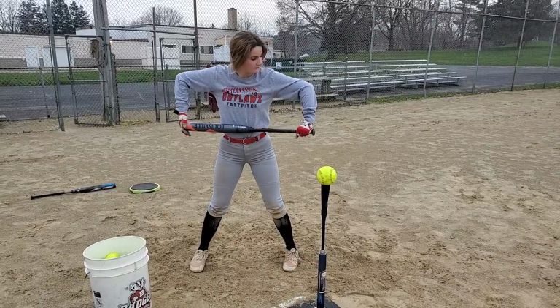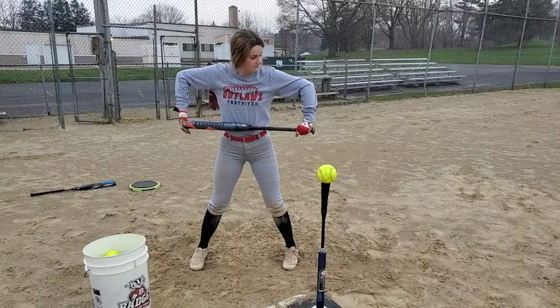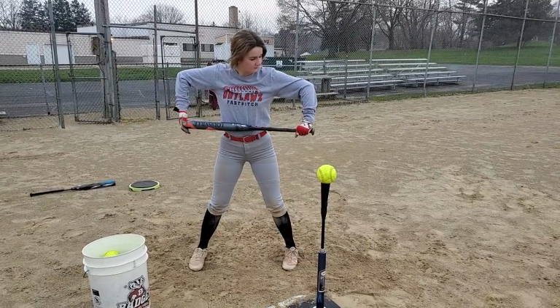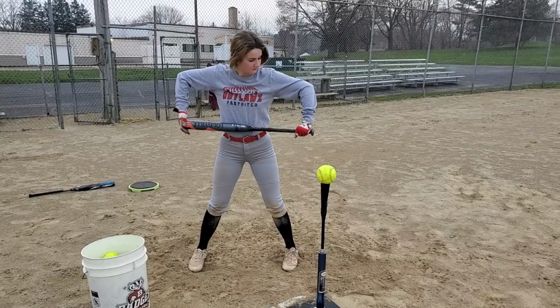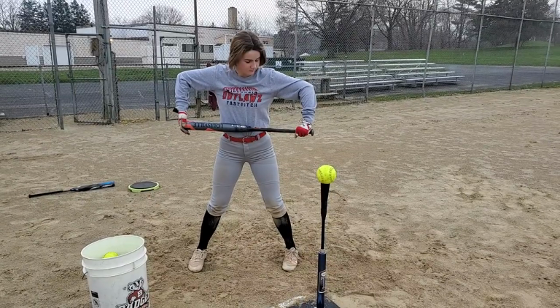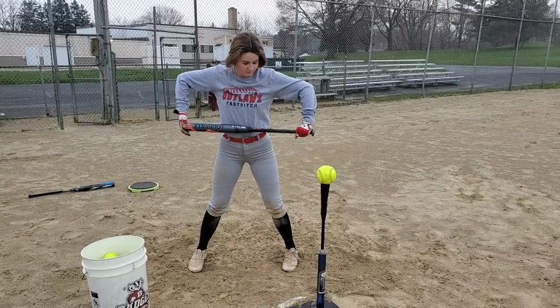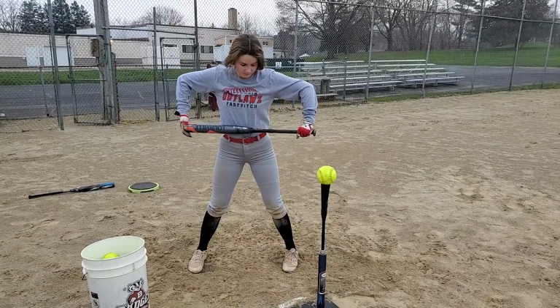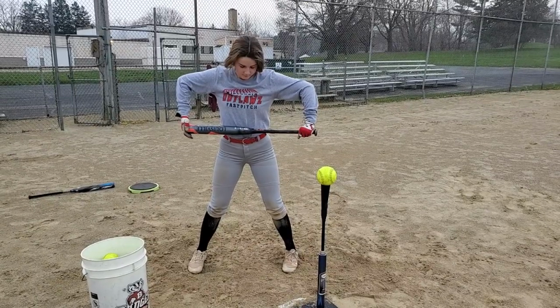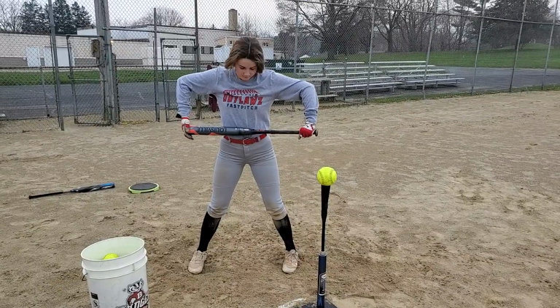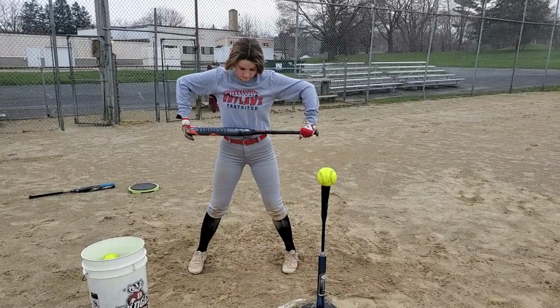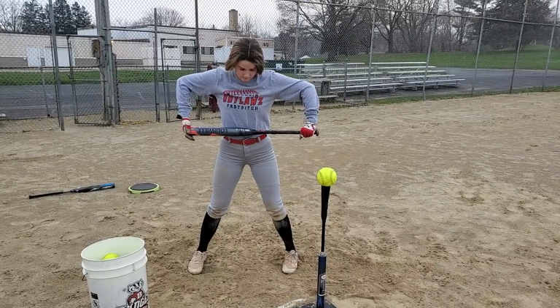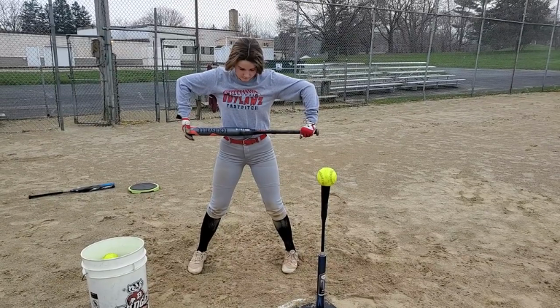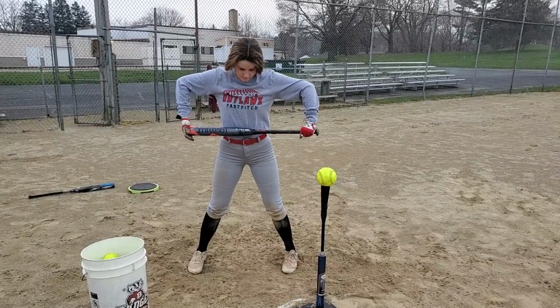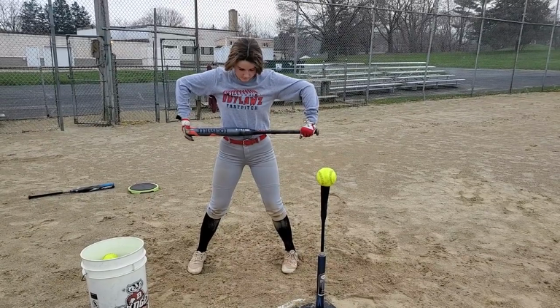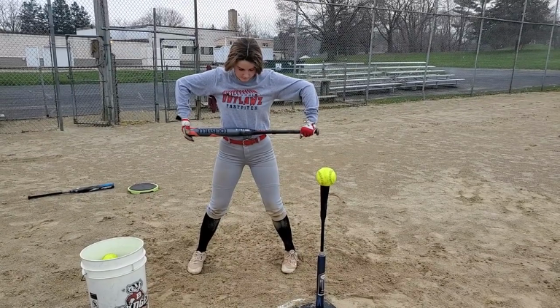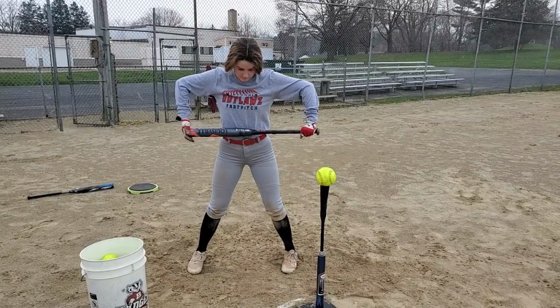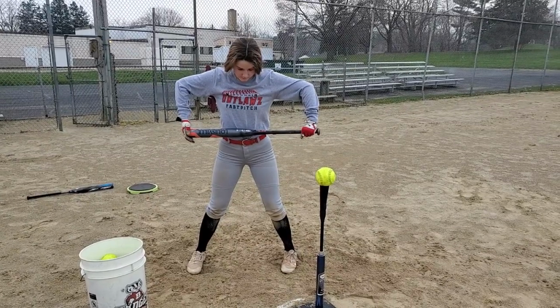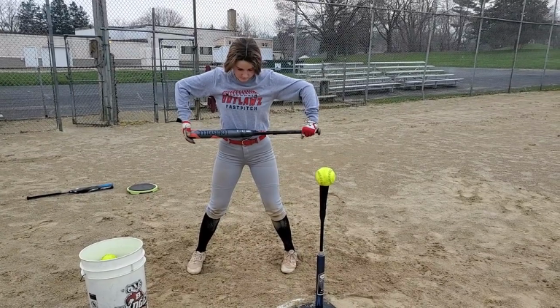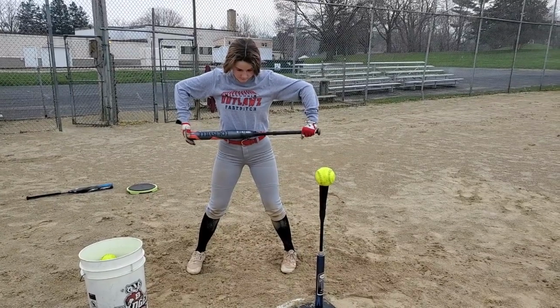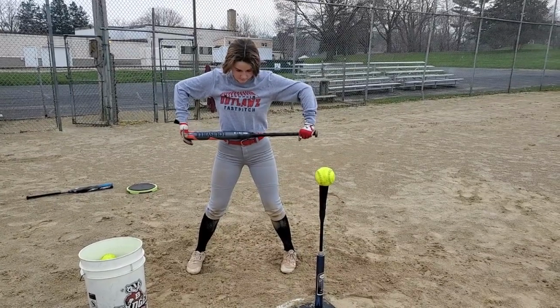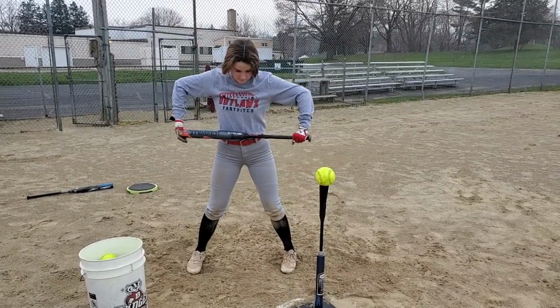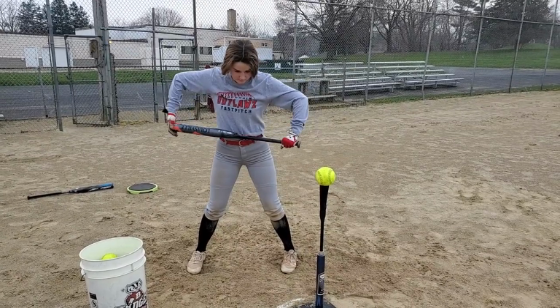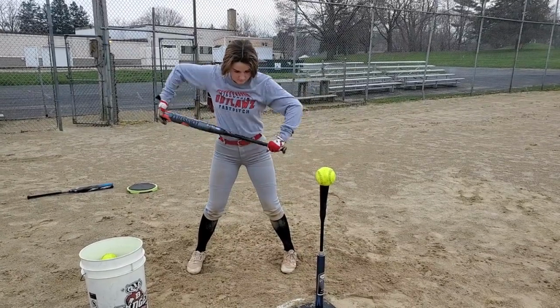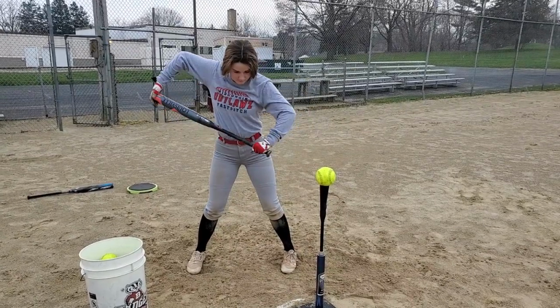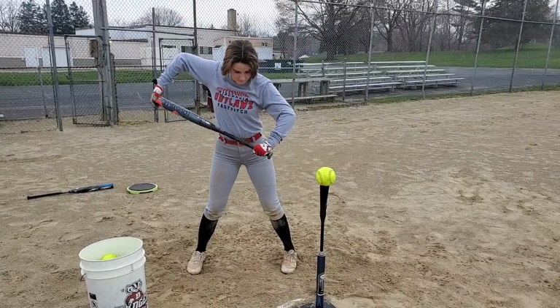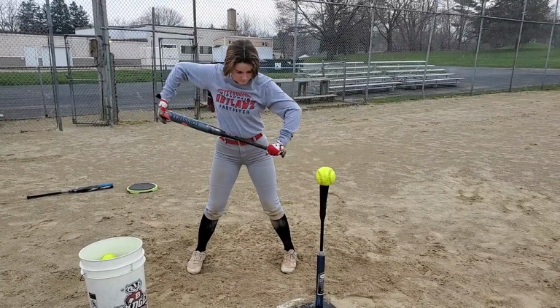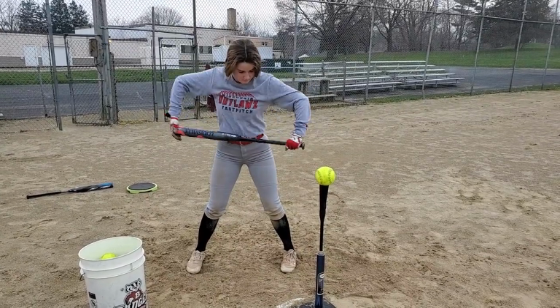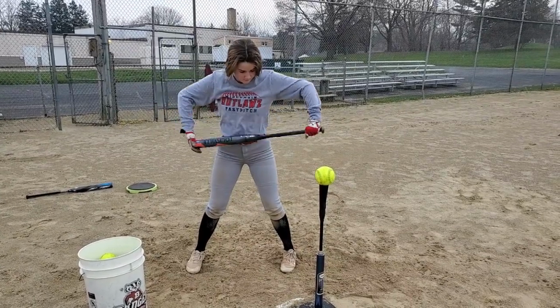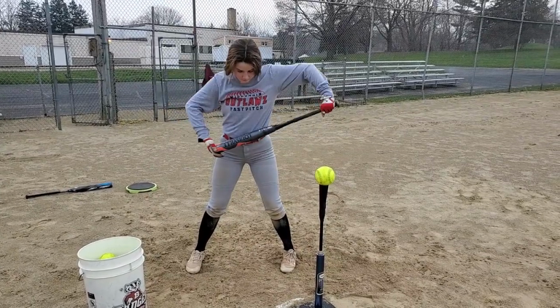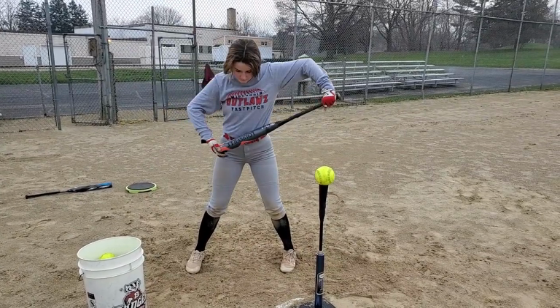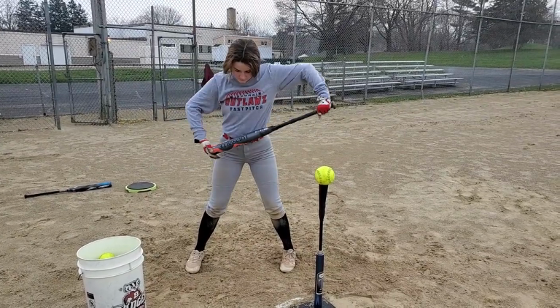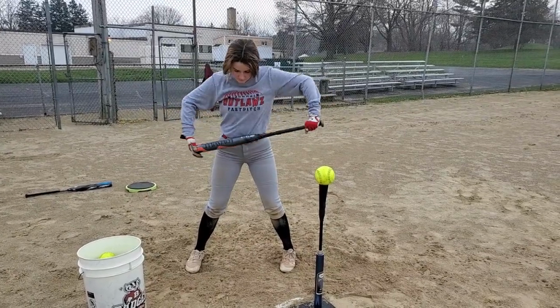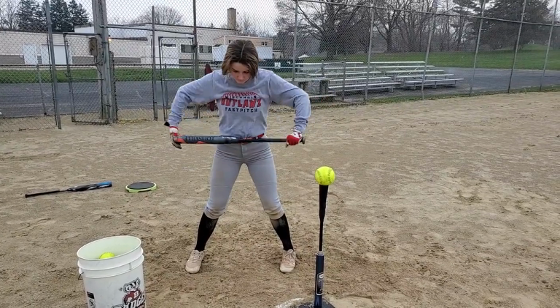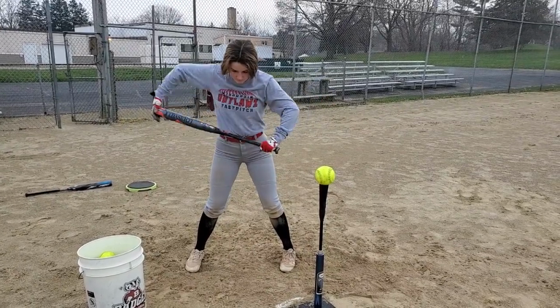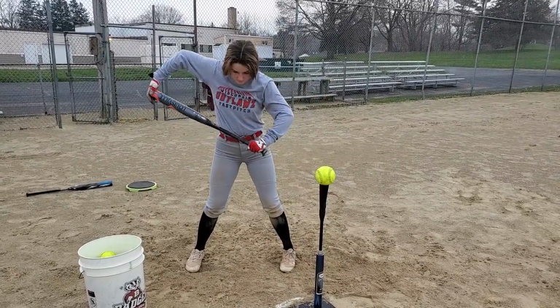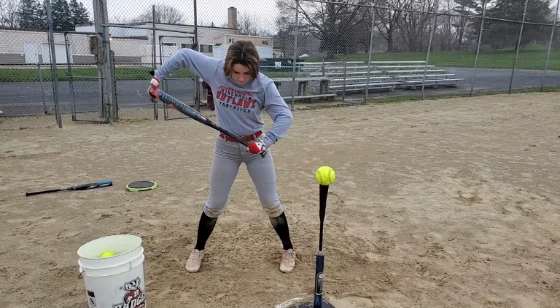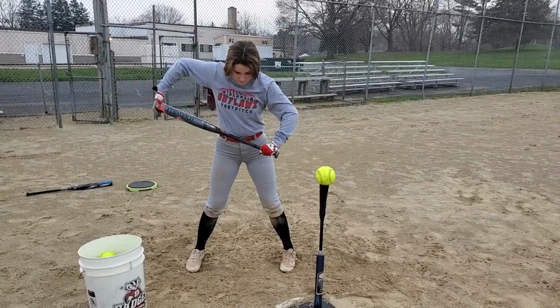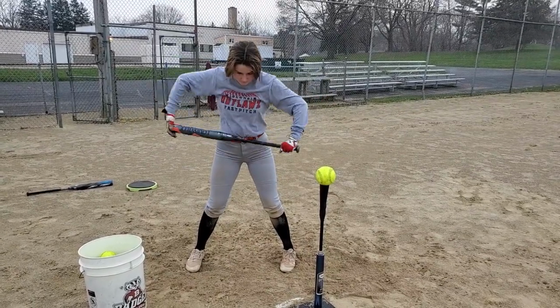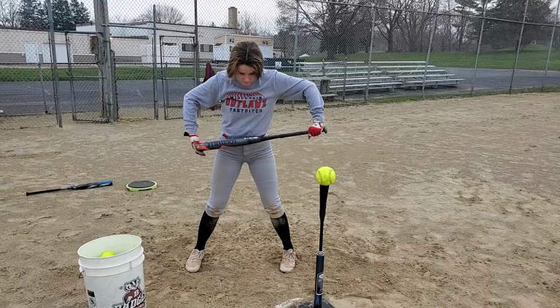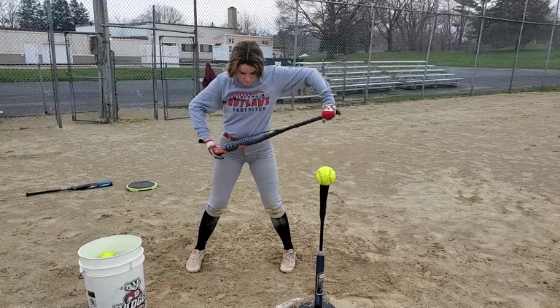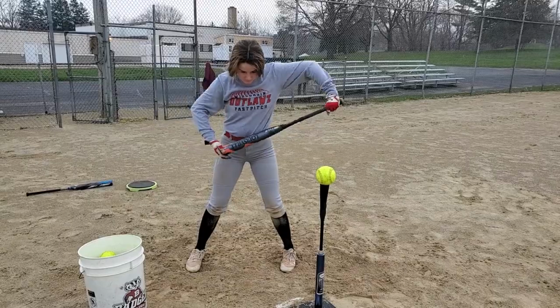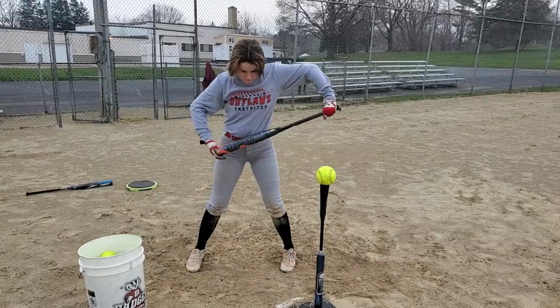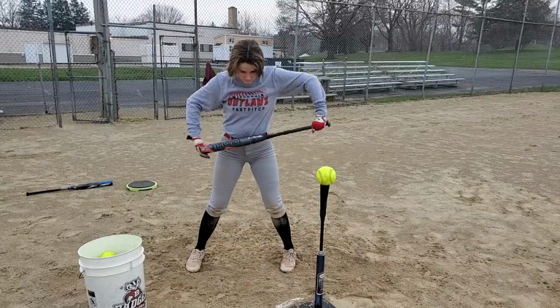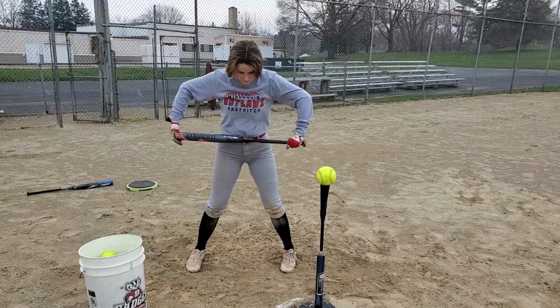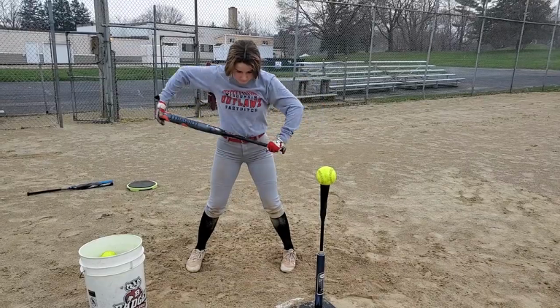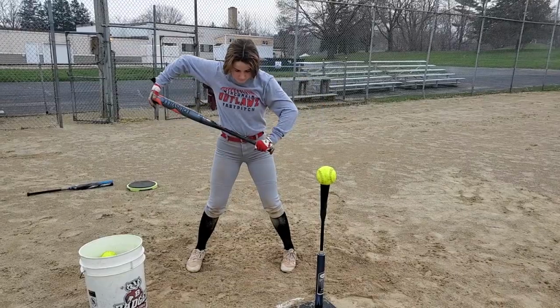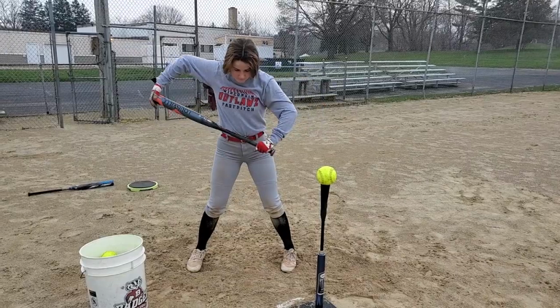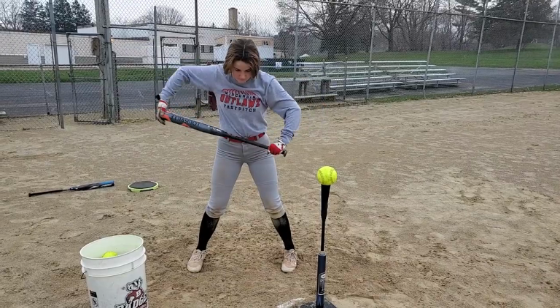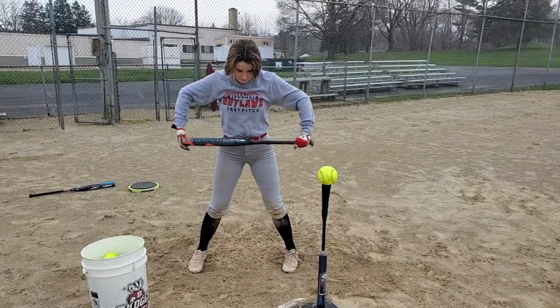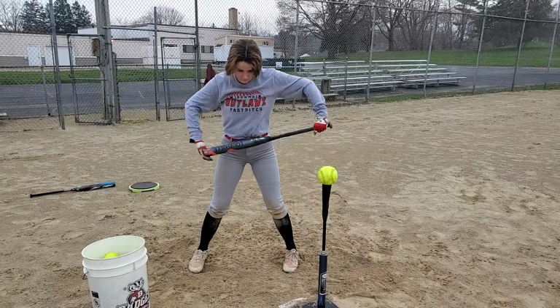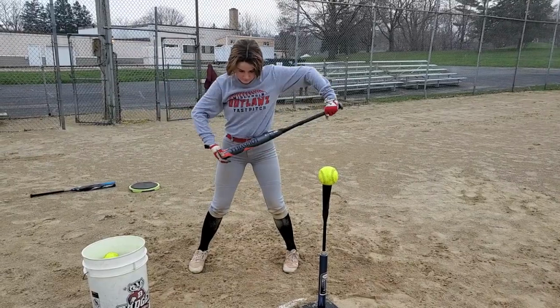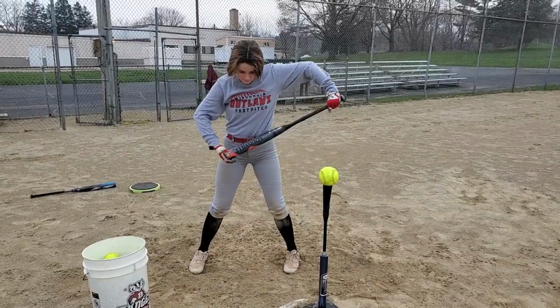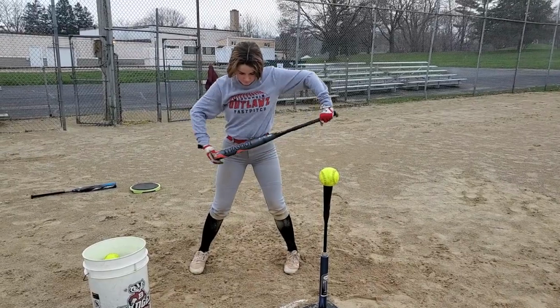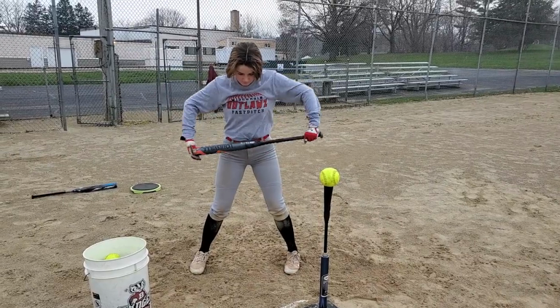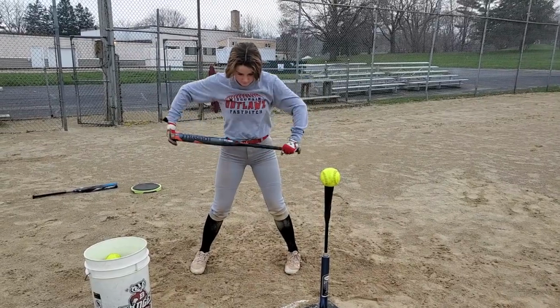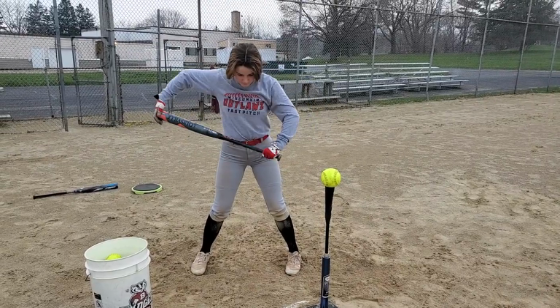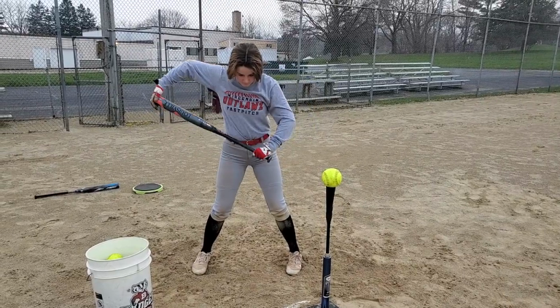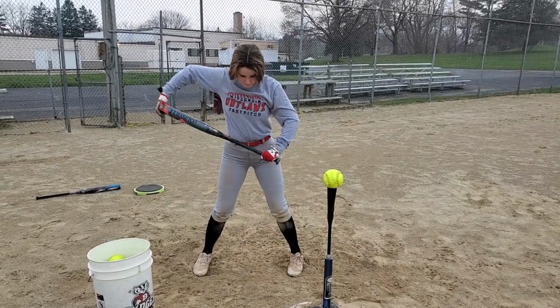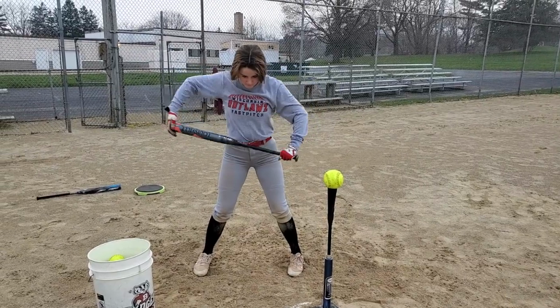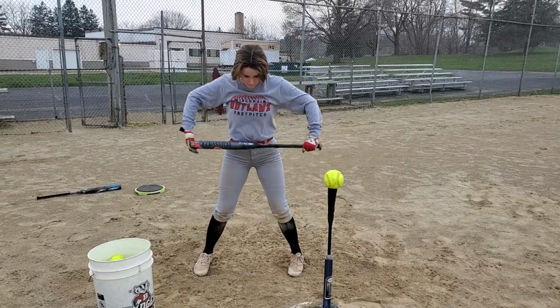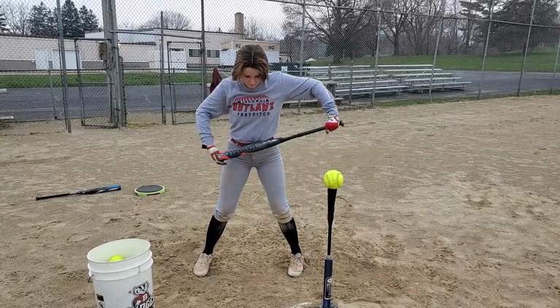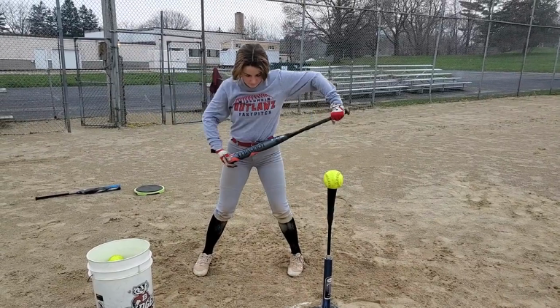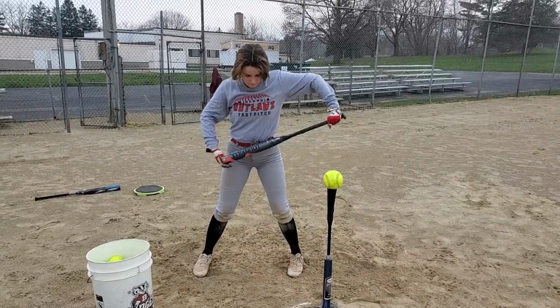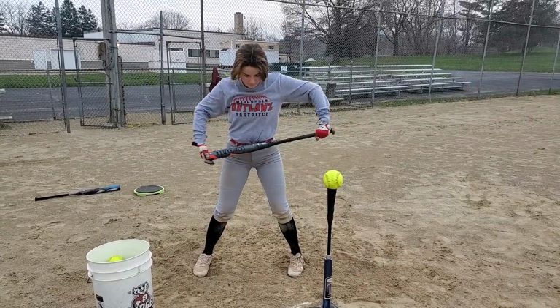What you're going to do is start rocking the bat back and forth like you're rocking a baby. Make sure you're only engaging your shoulder muscles.